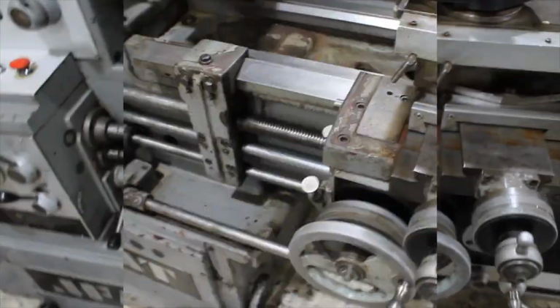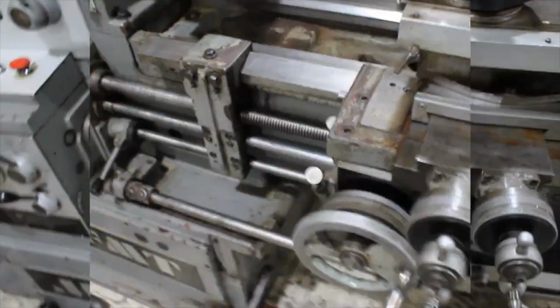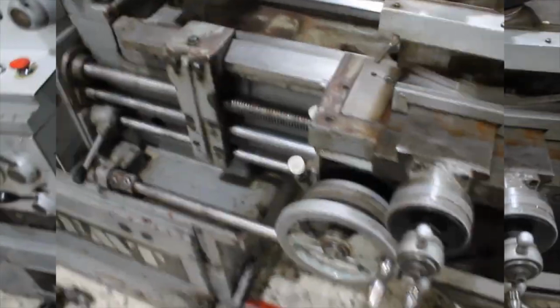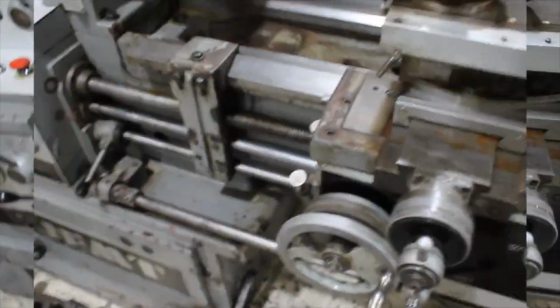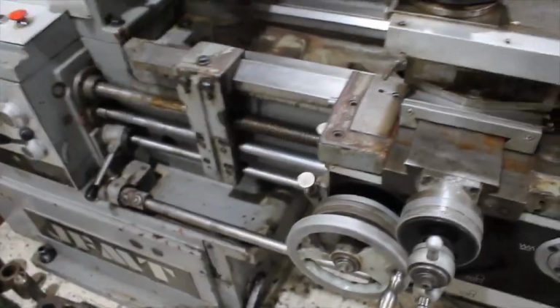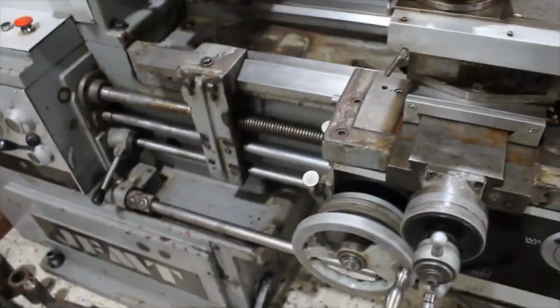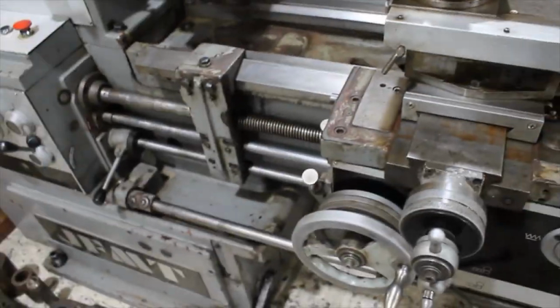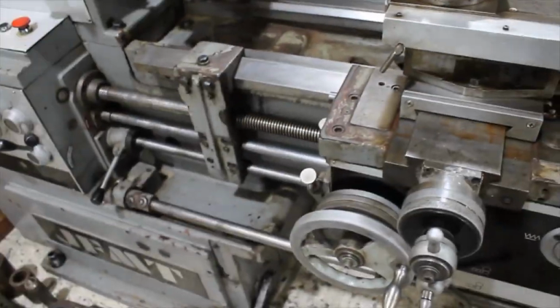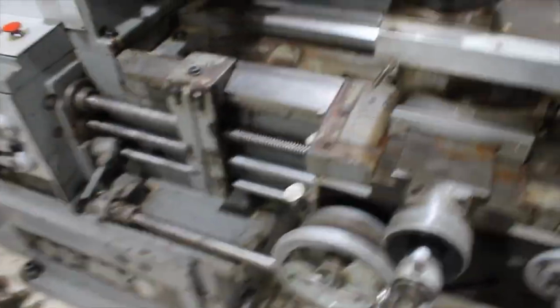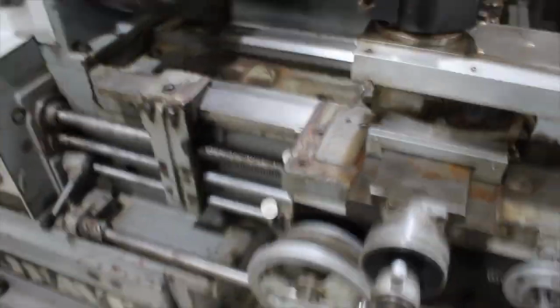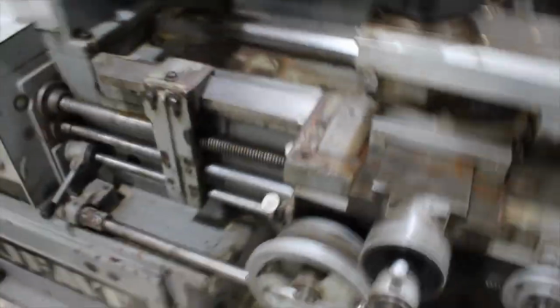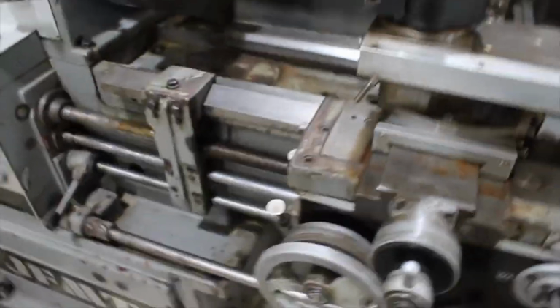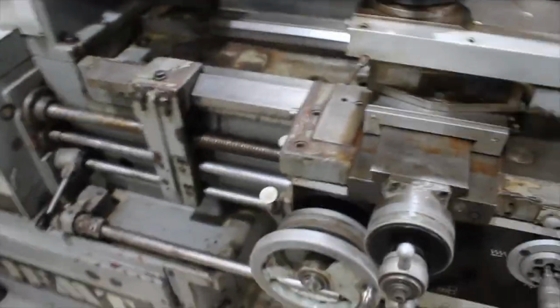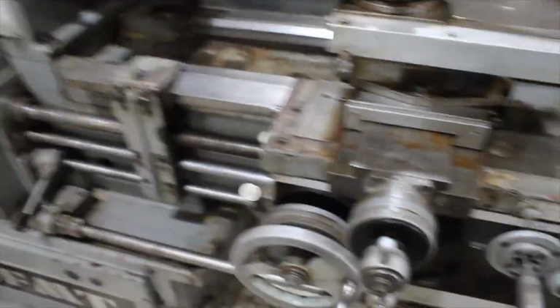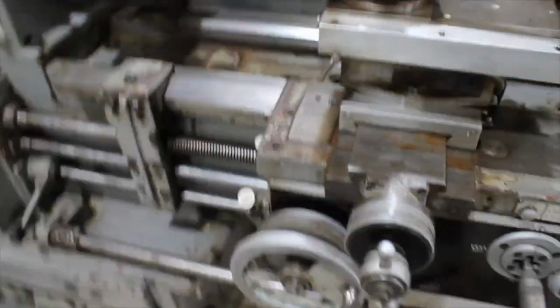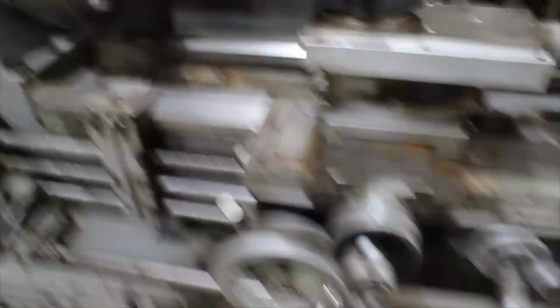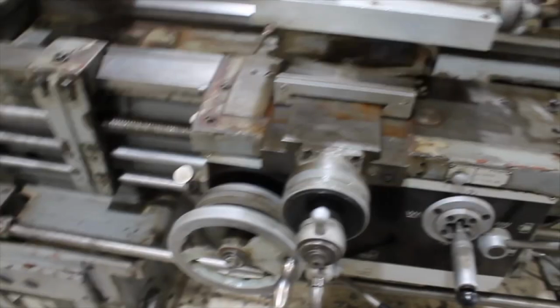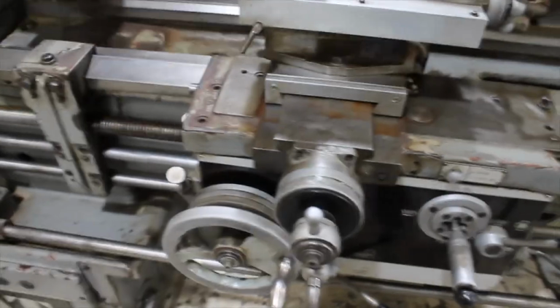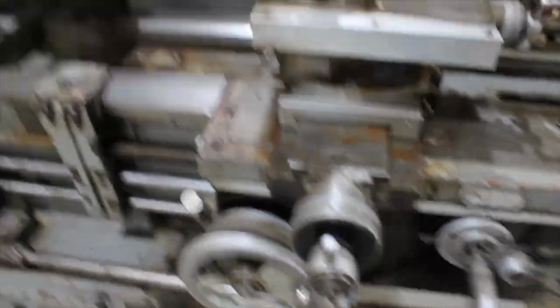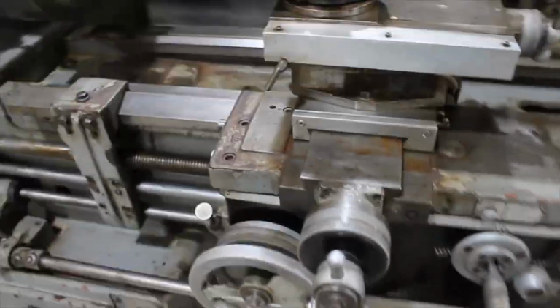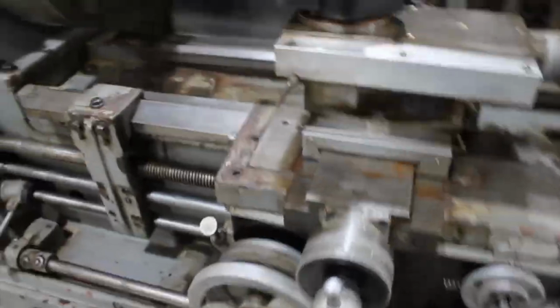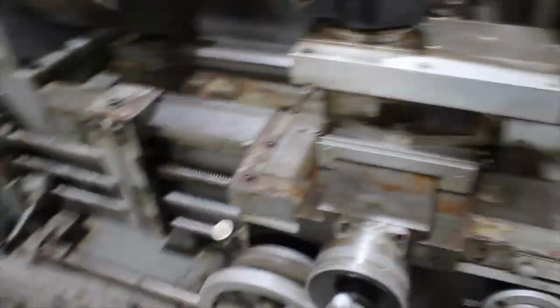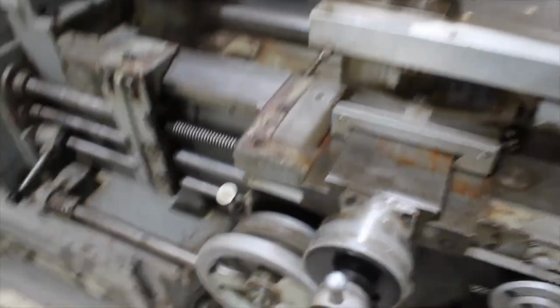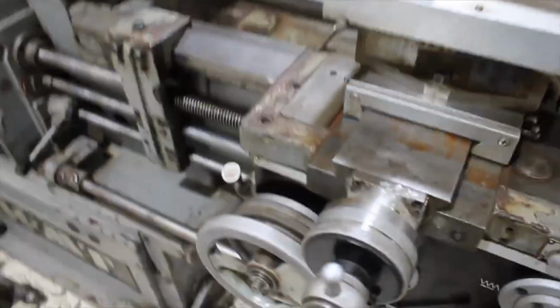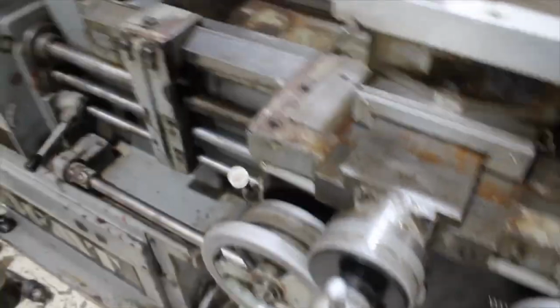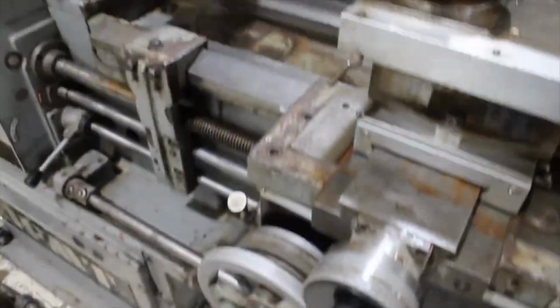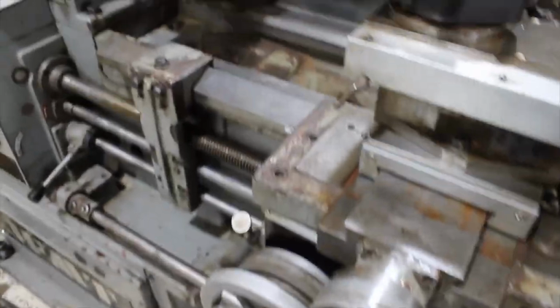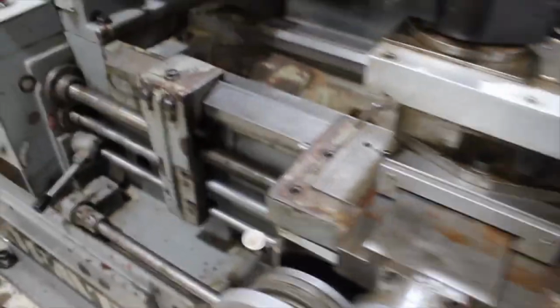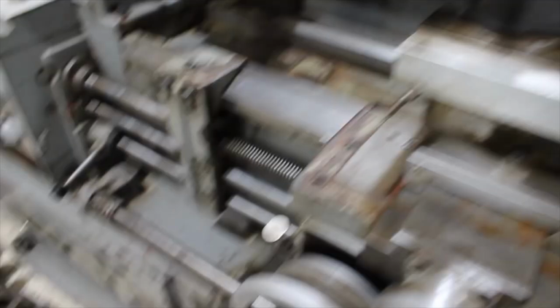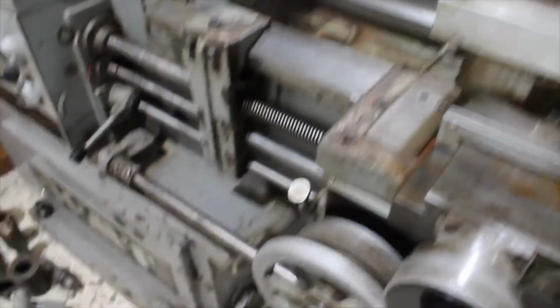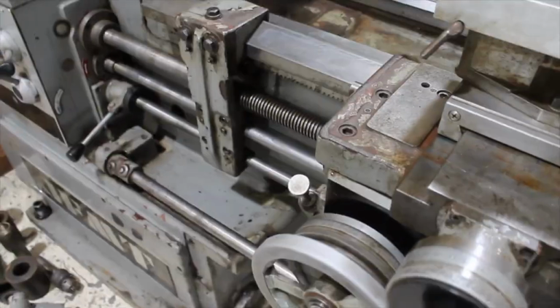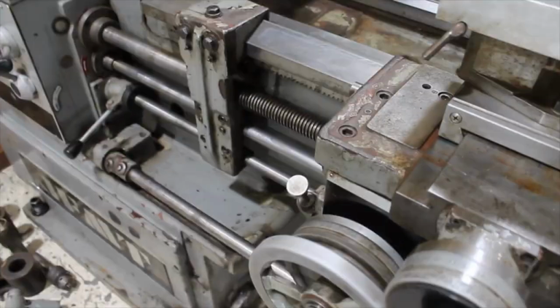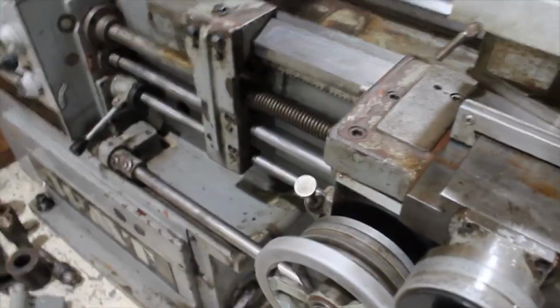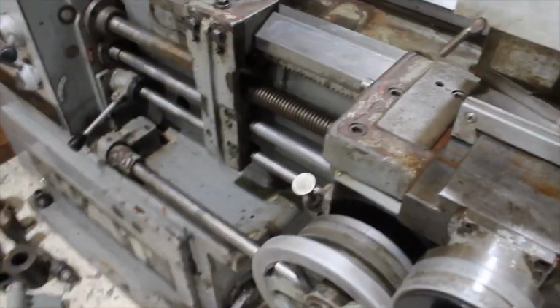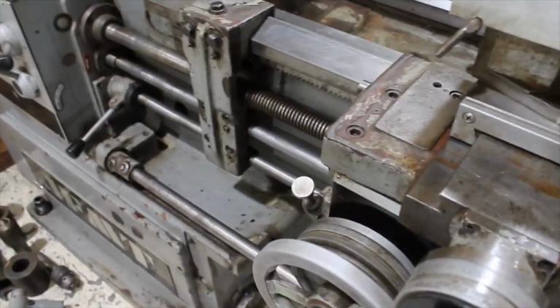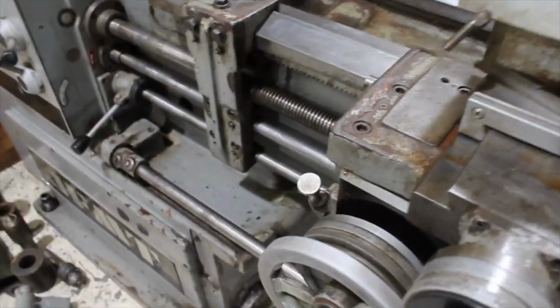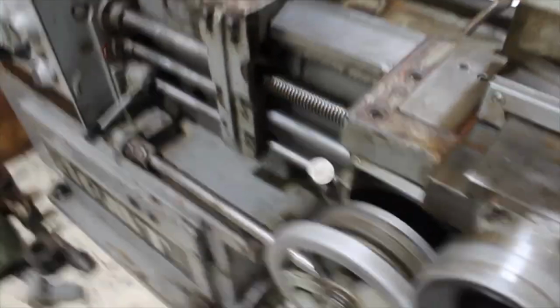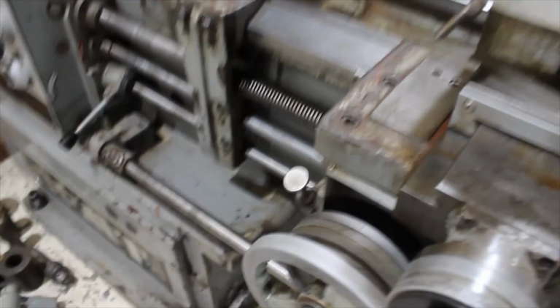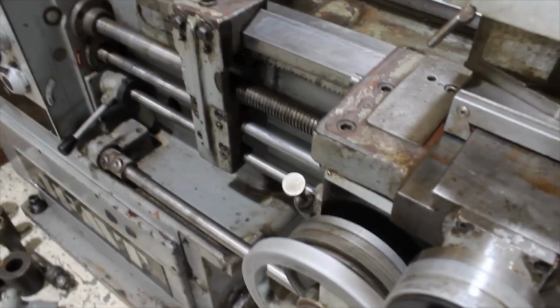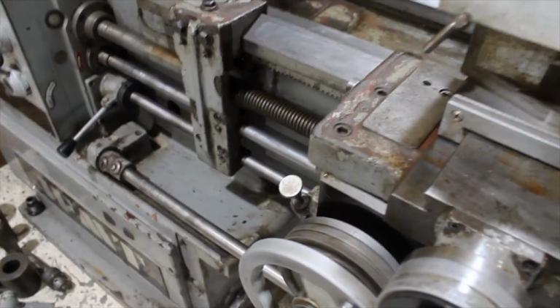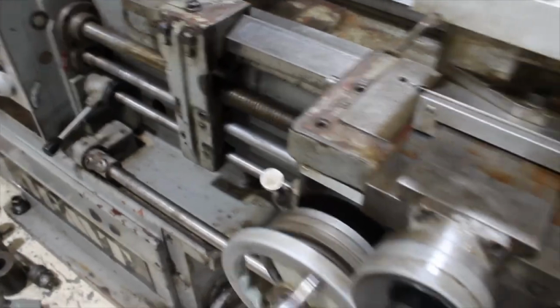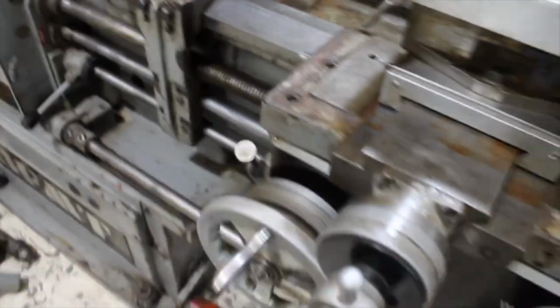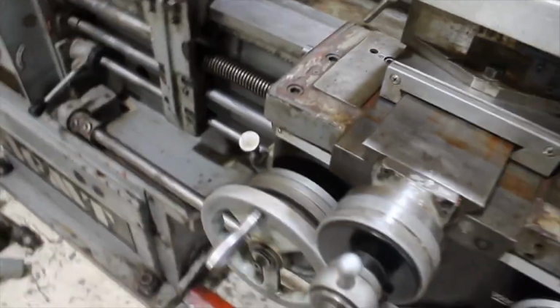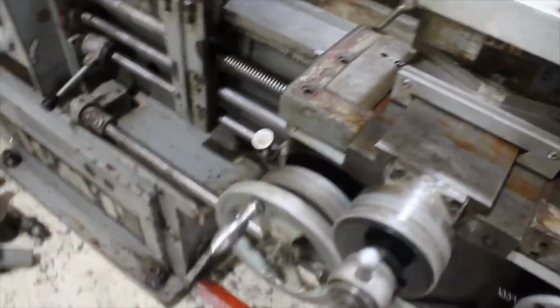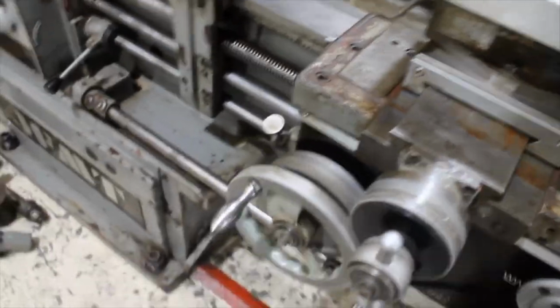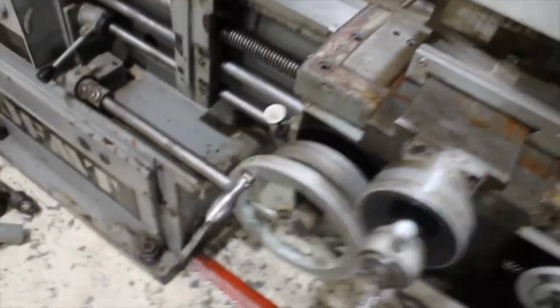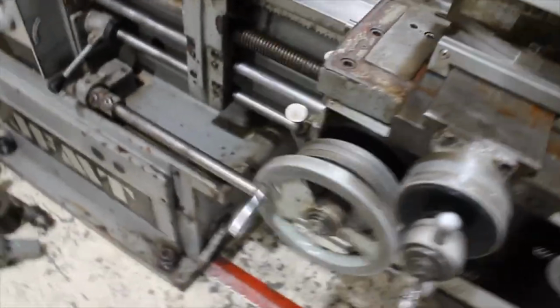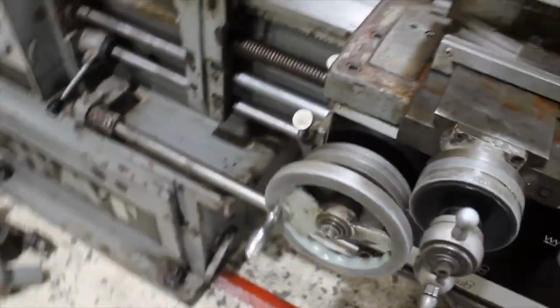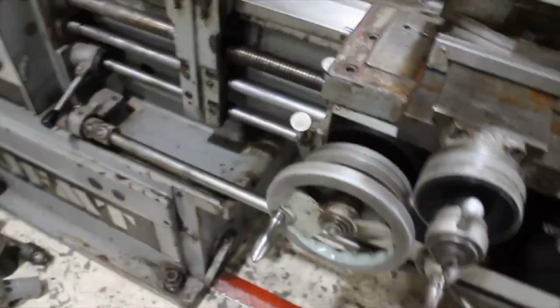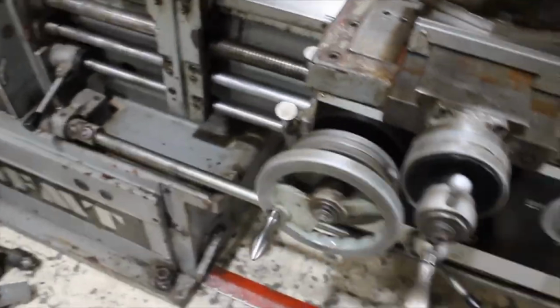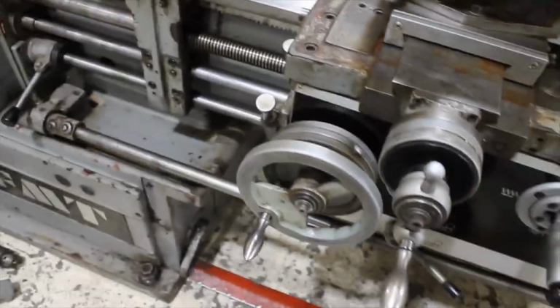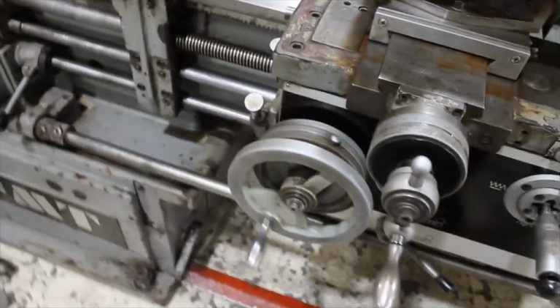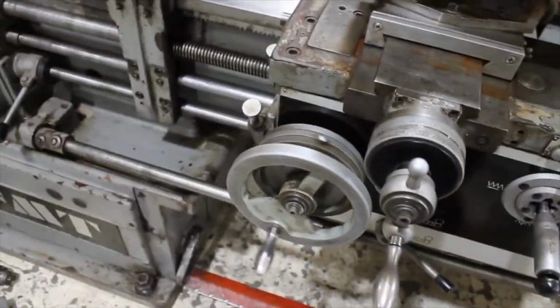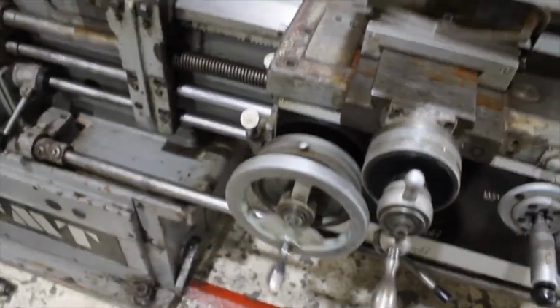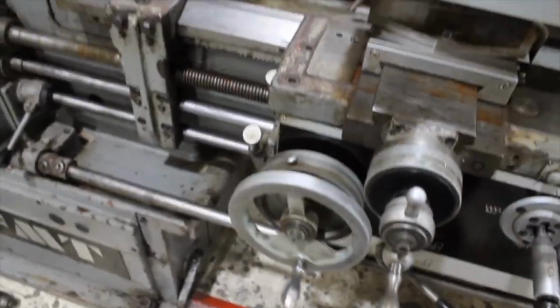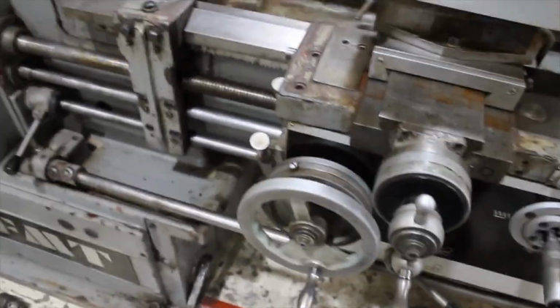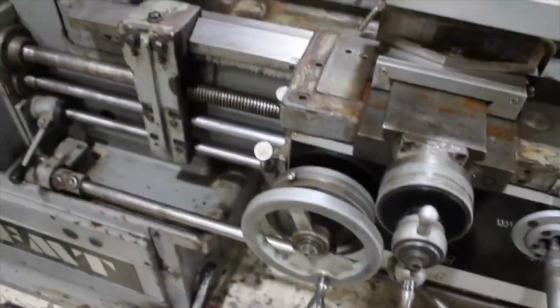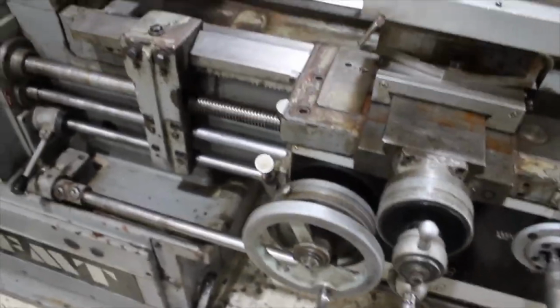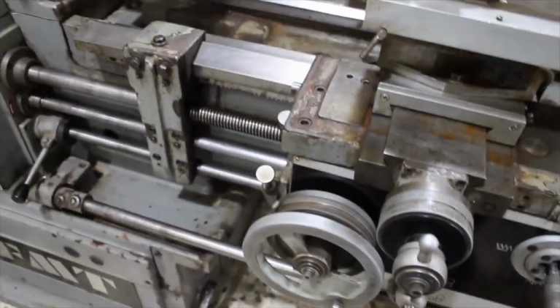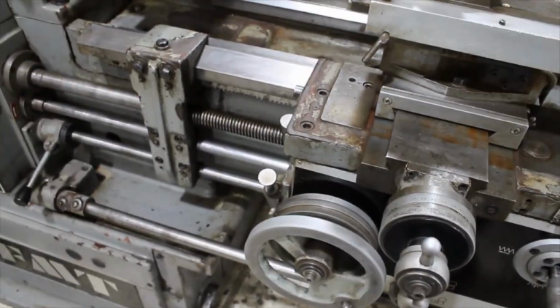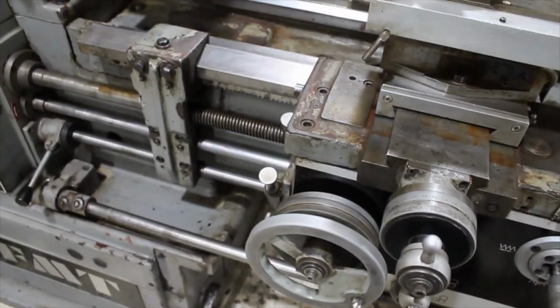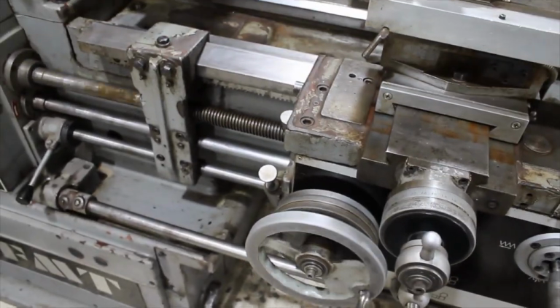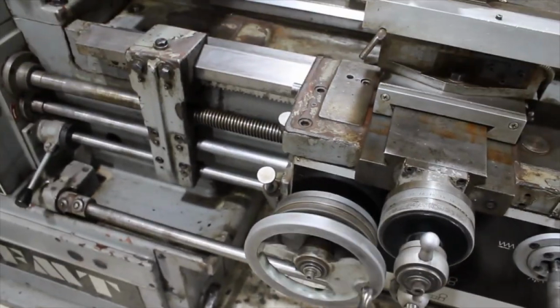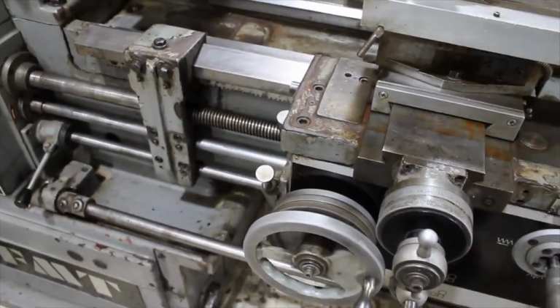Just to demonstrate the screw cutting part of the machine — you can see that's all working.